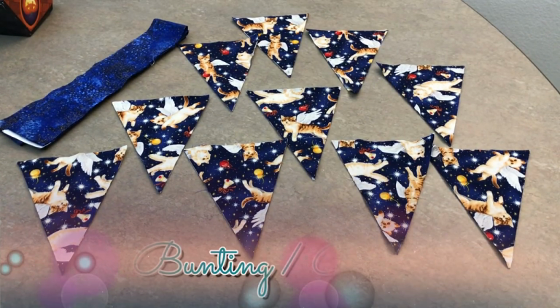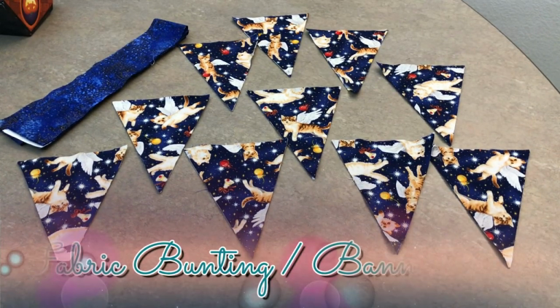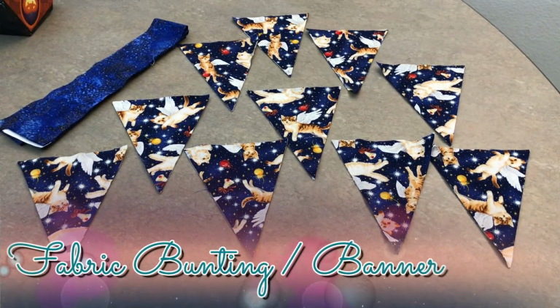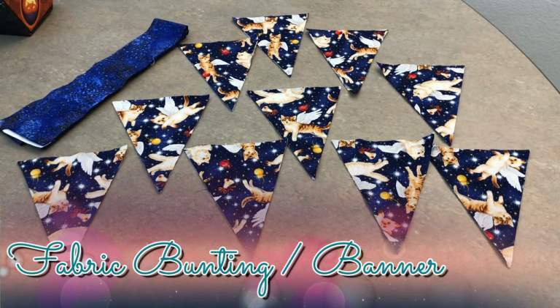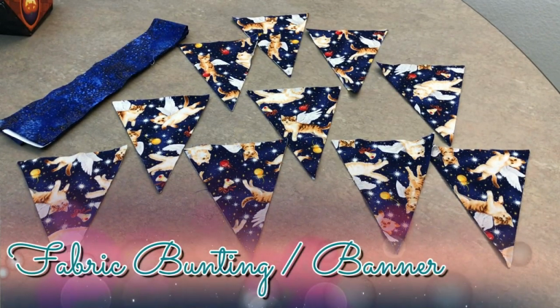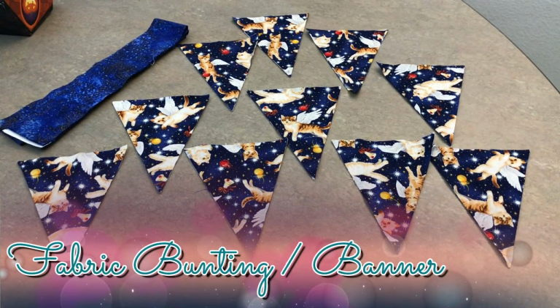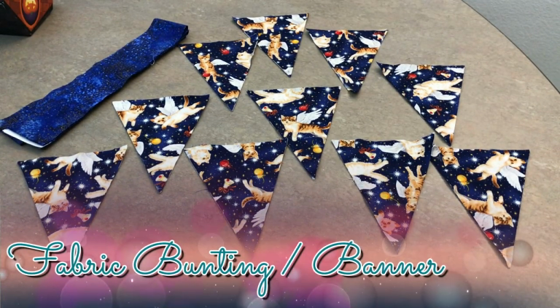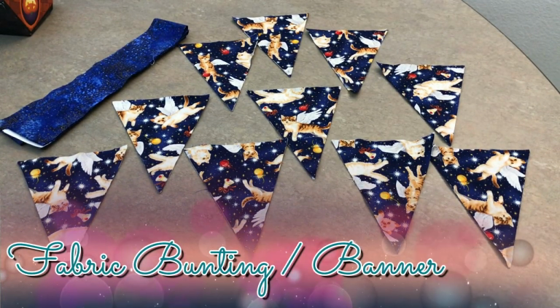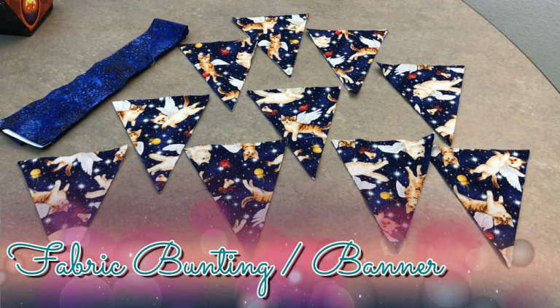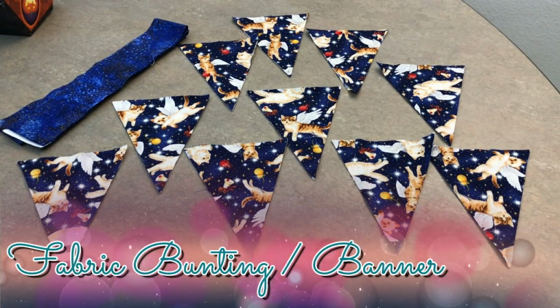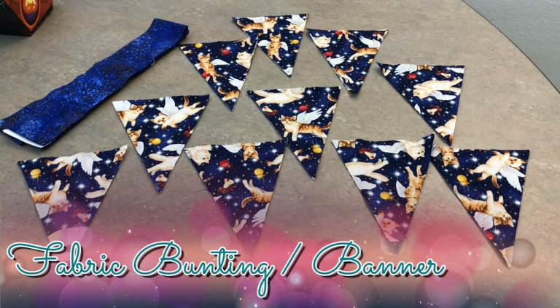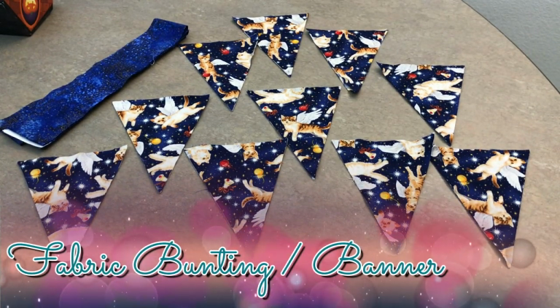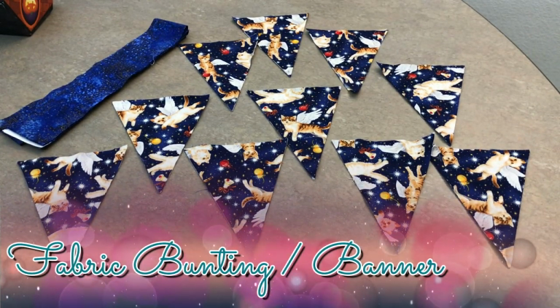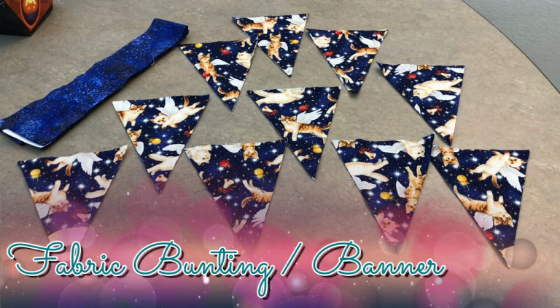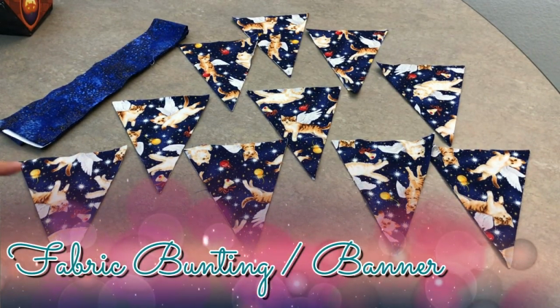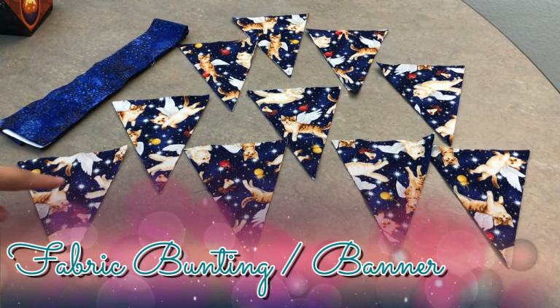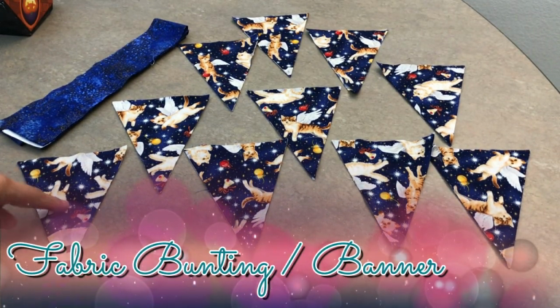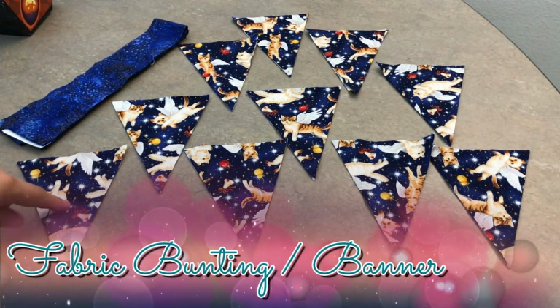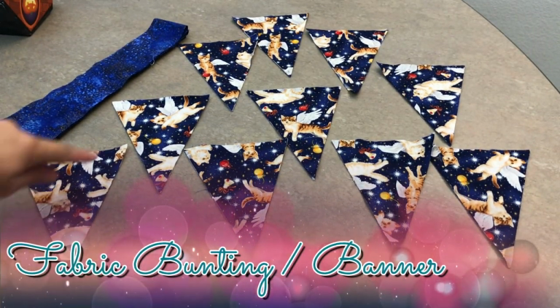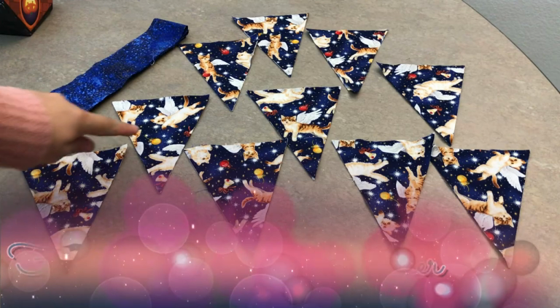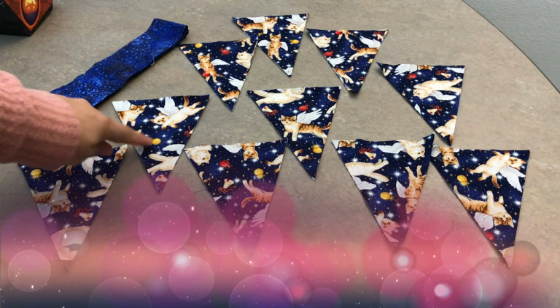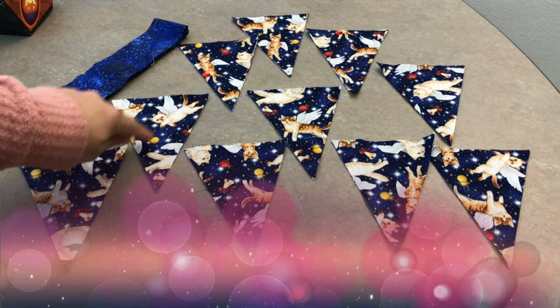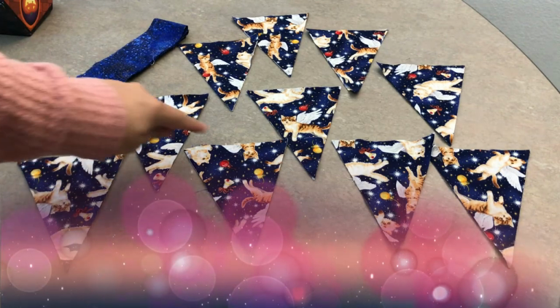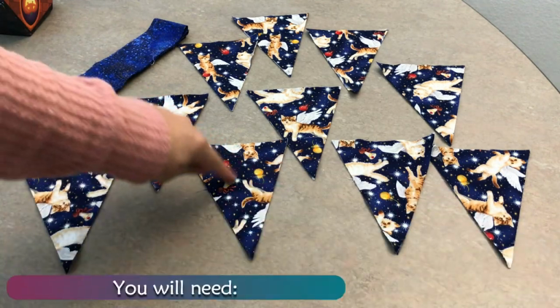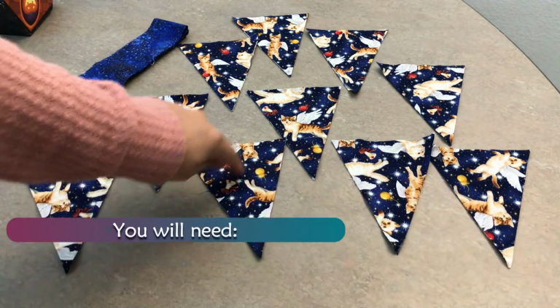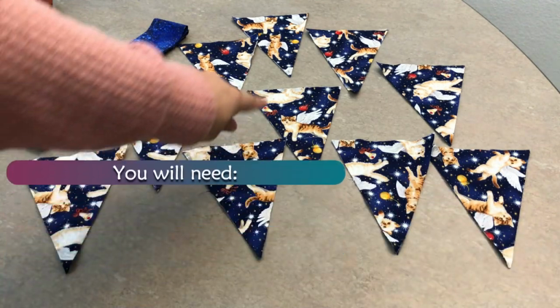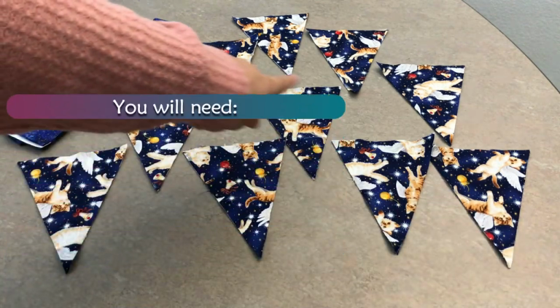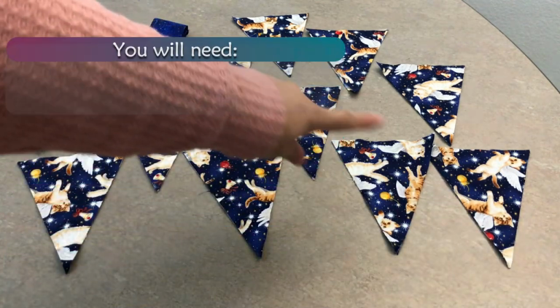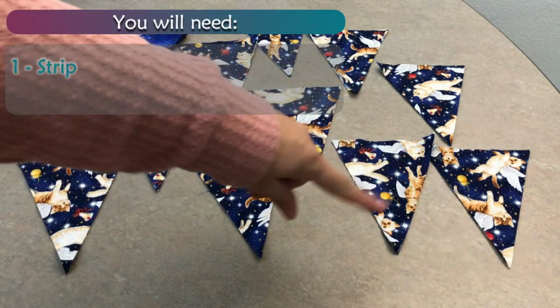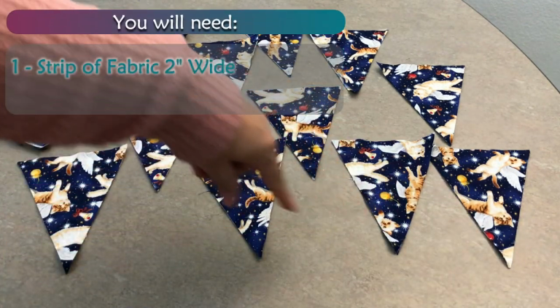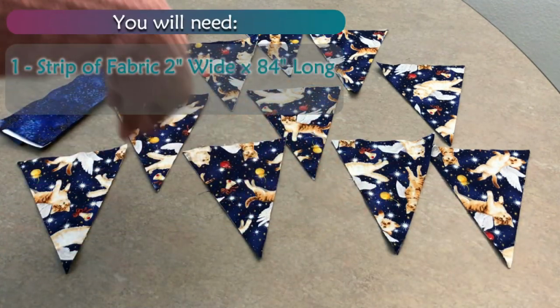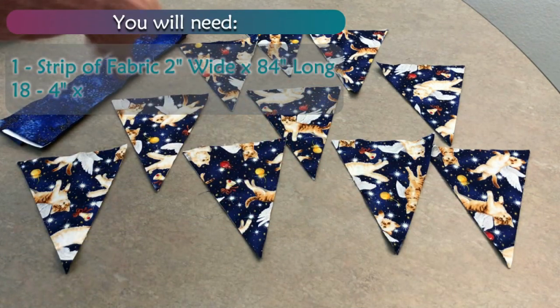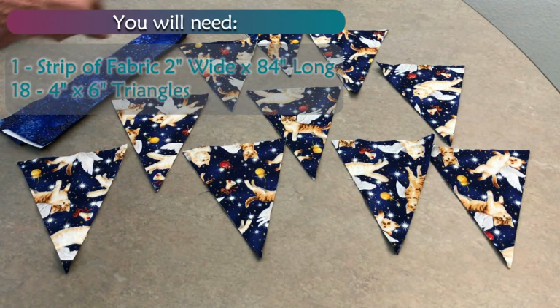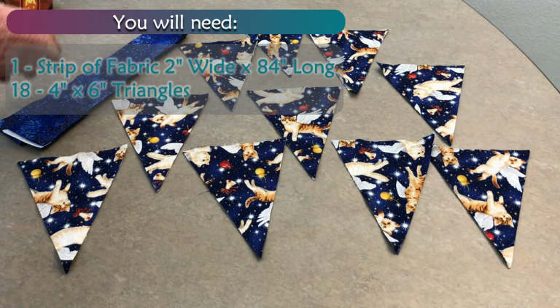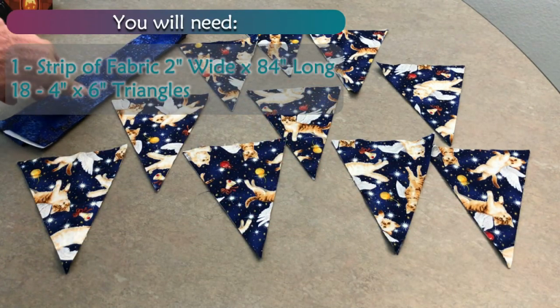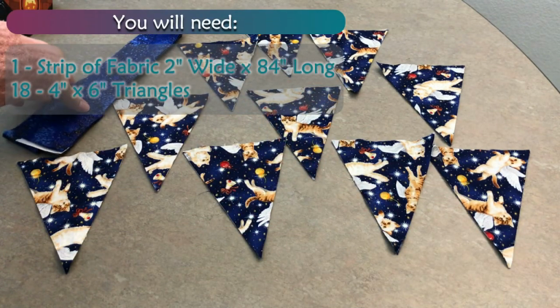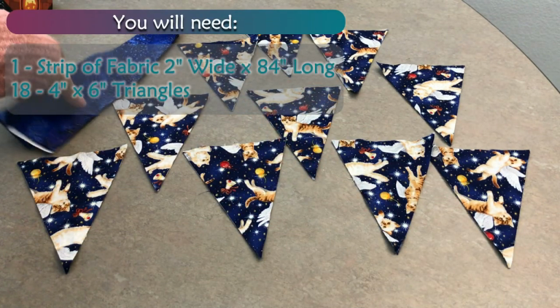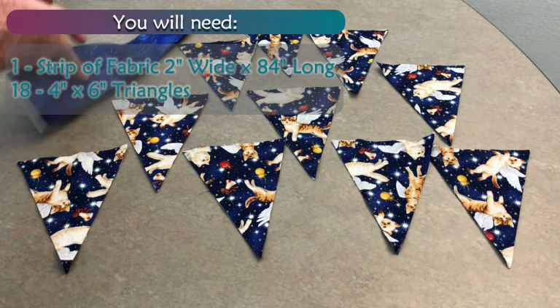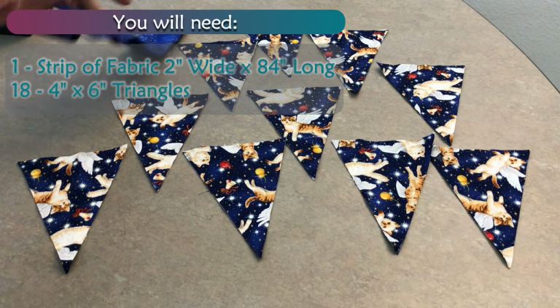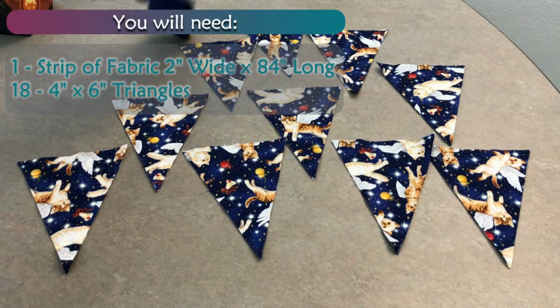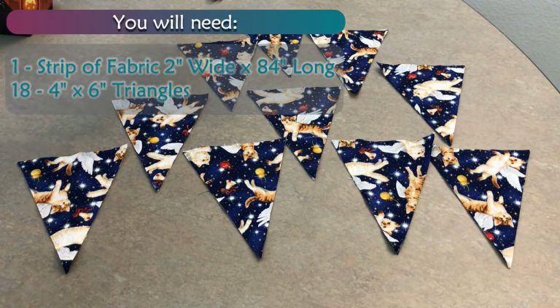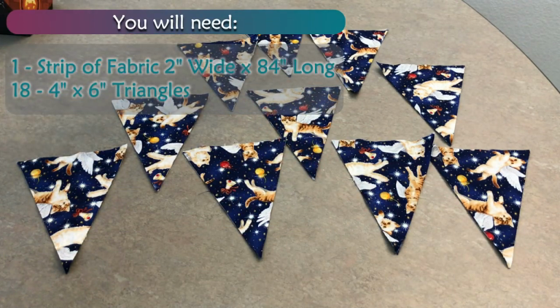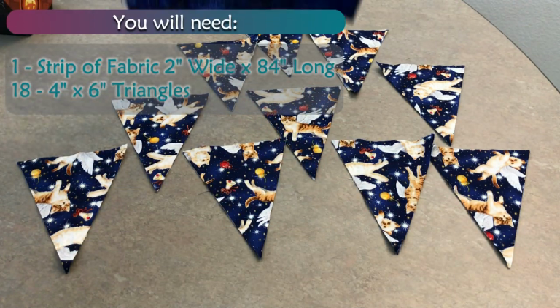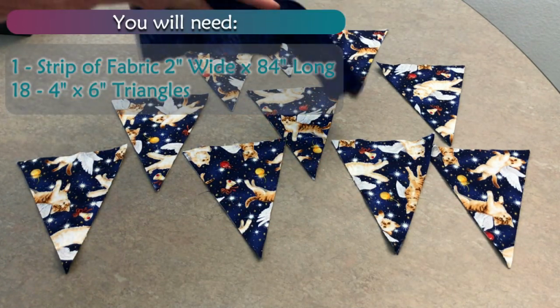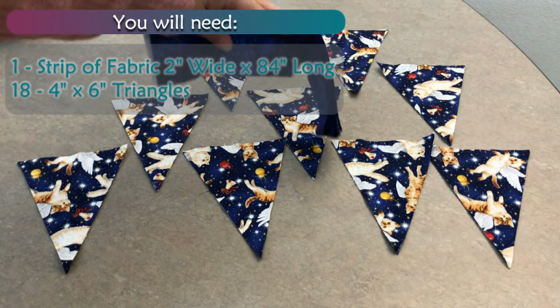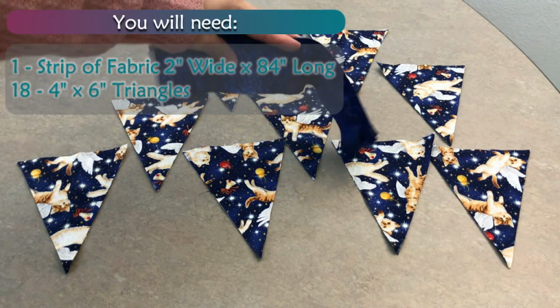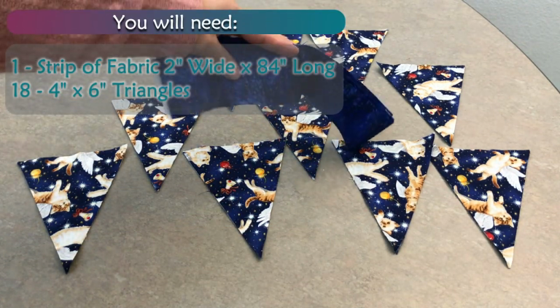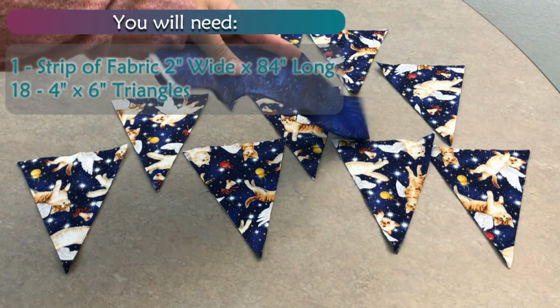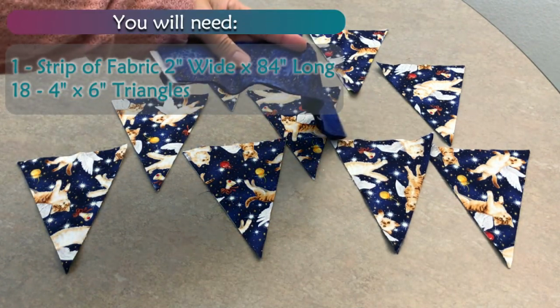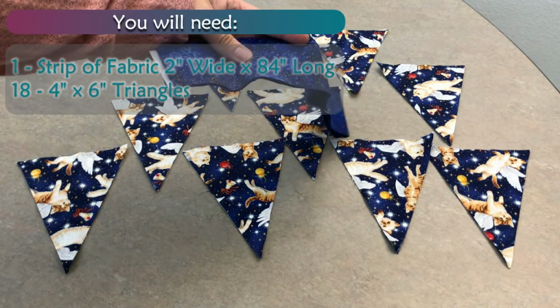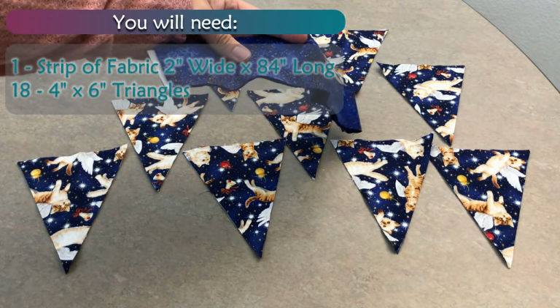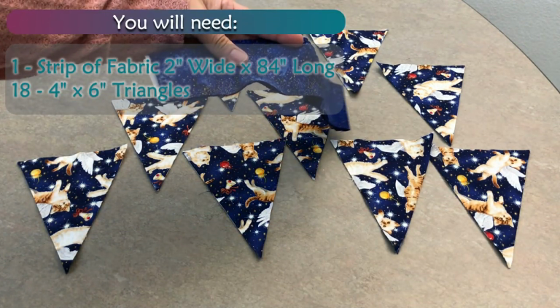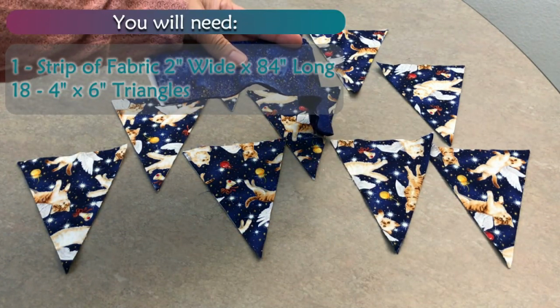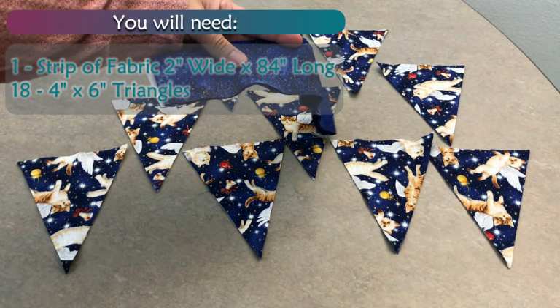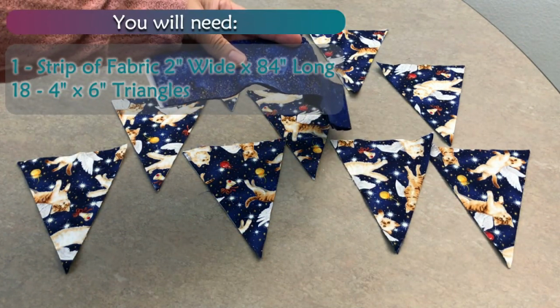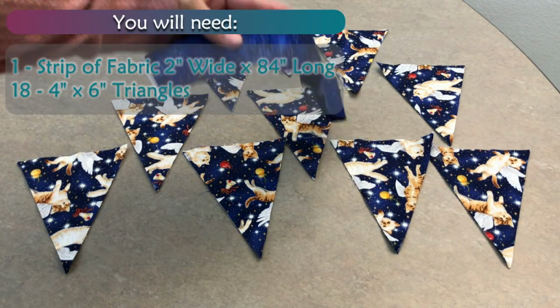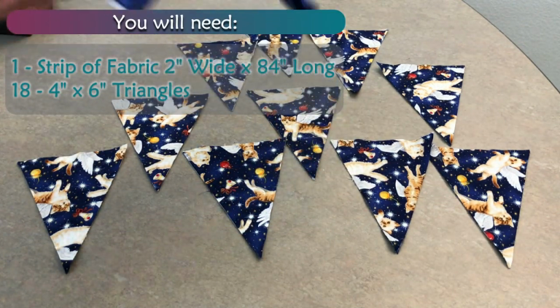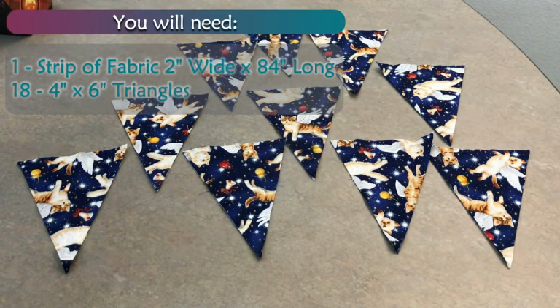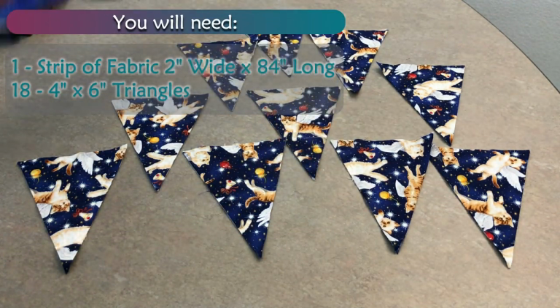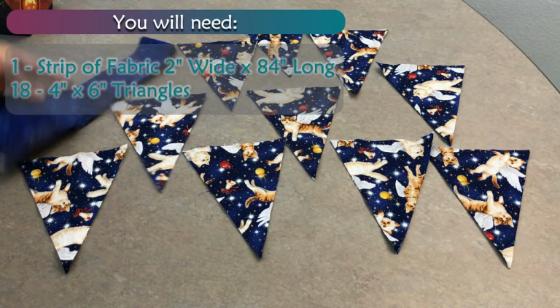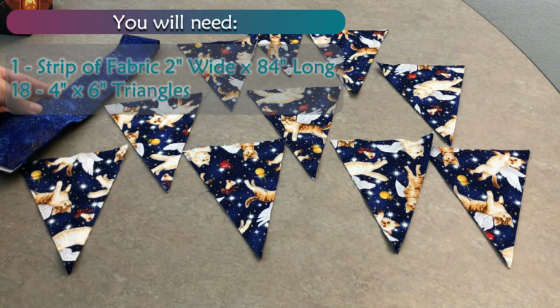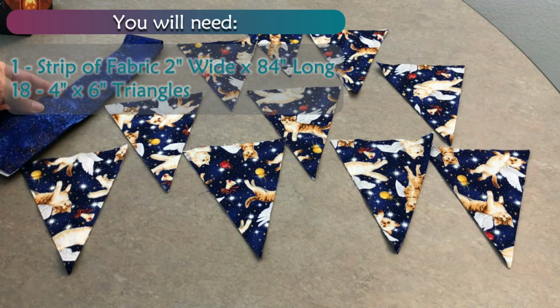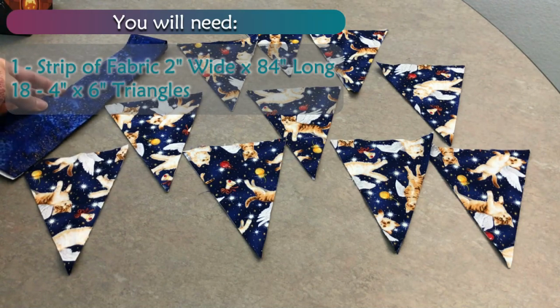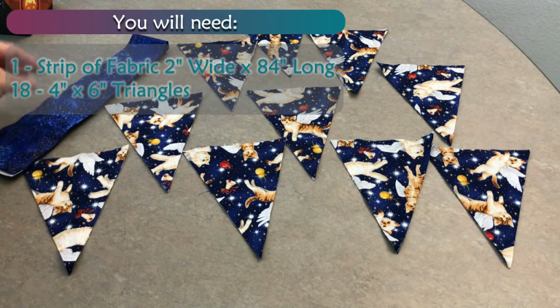Fabric bunting. You will need: 1 strip of fabric 2 inches wide by 84 inches long, and 18 pieces of 4 inch by 6 inch triangles.